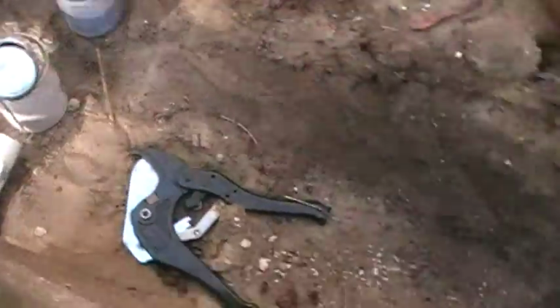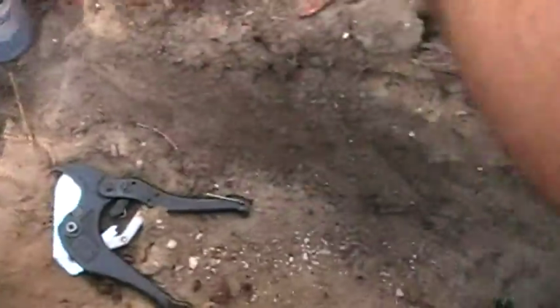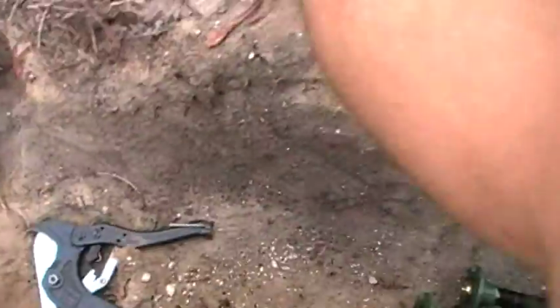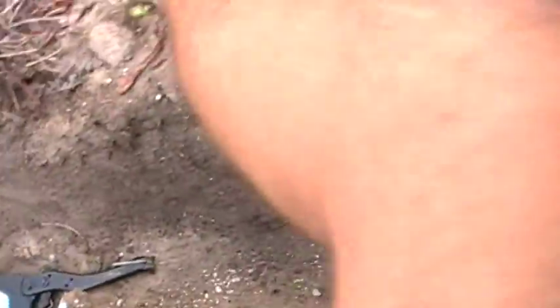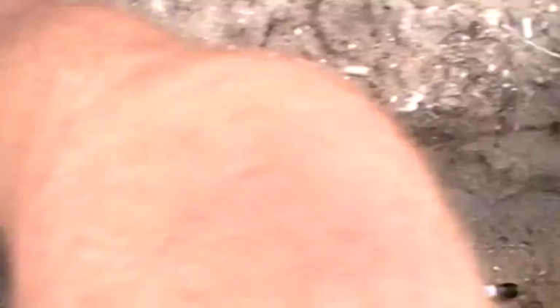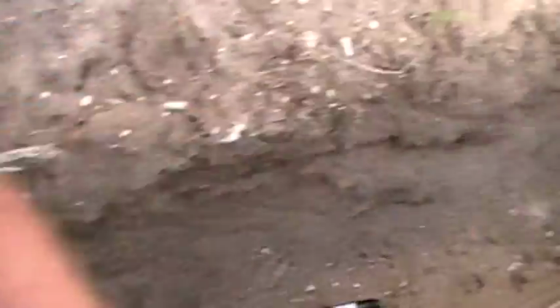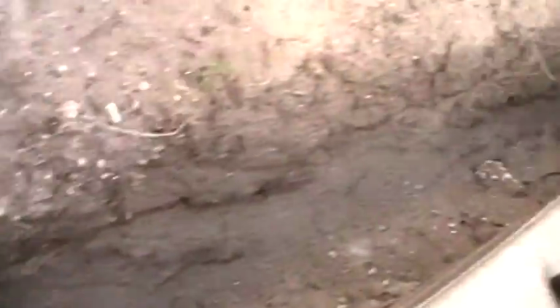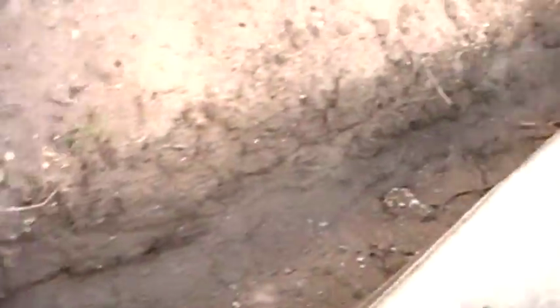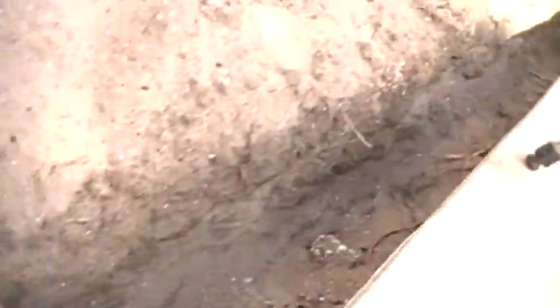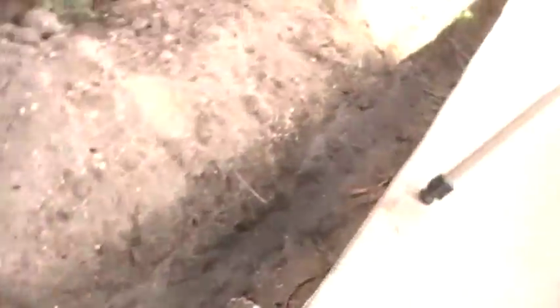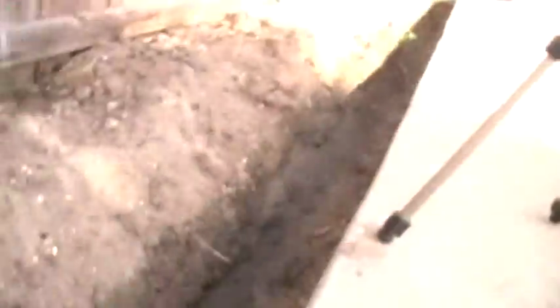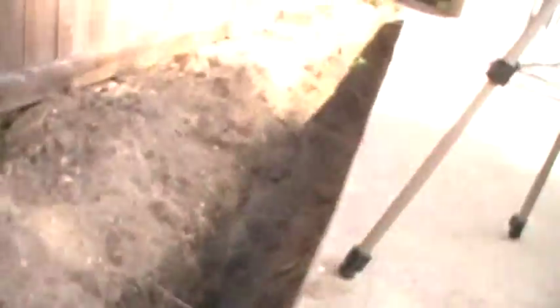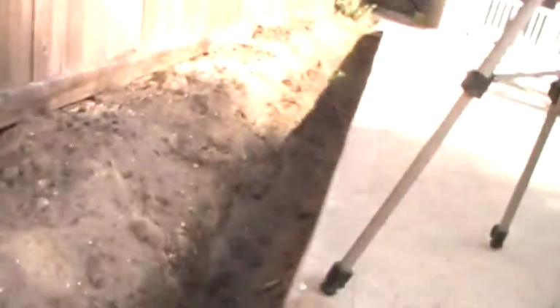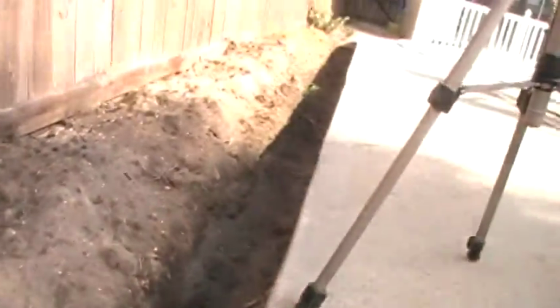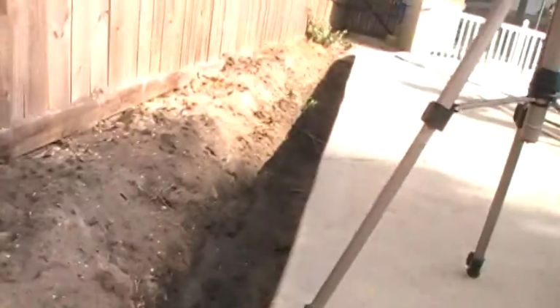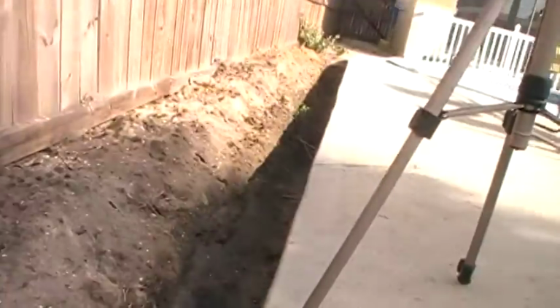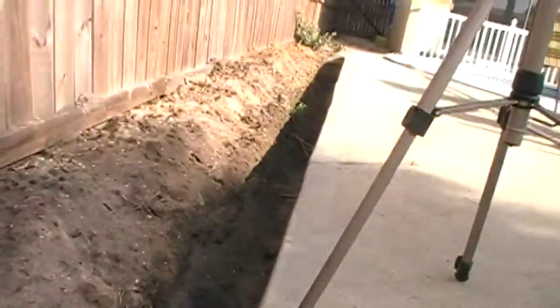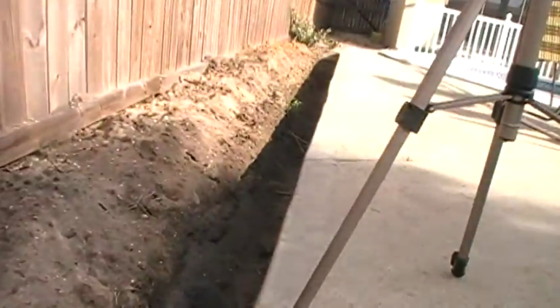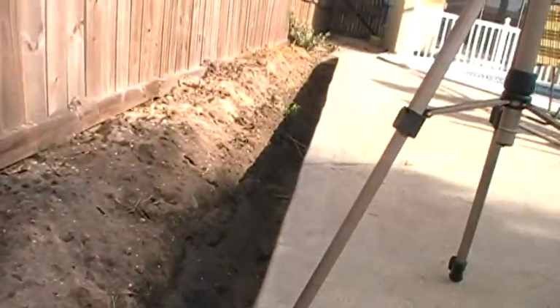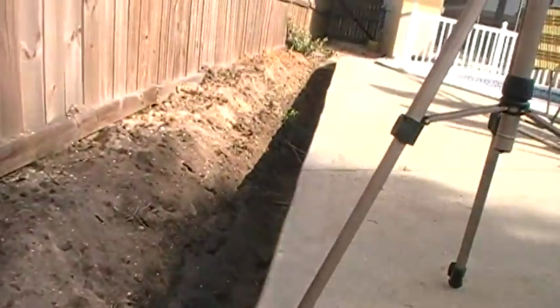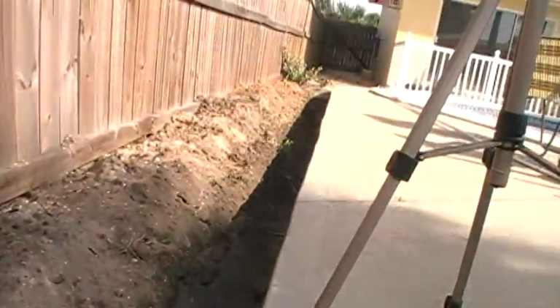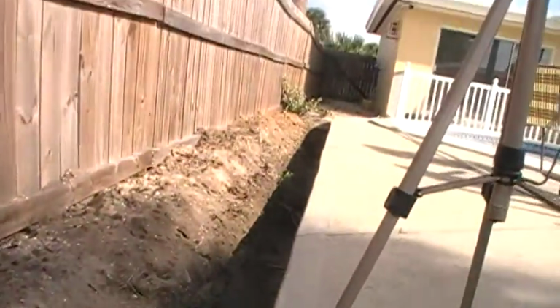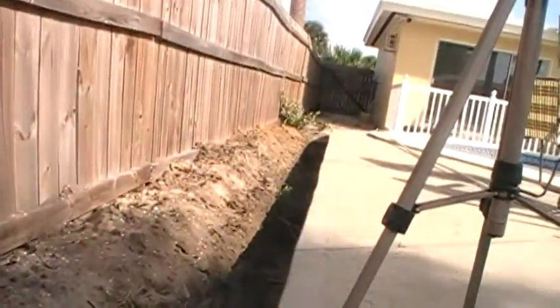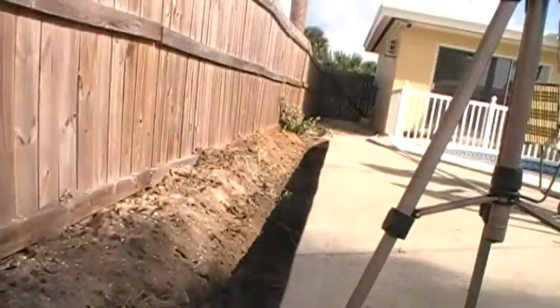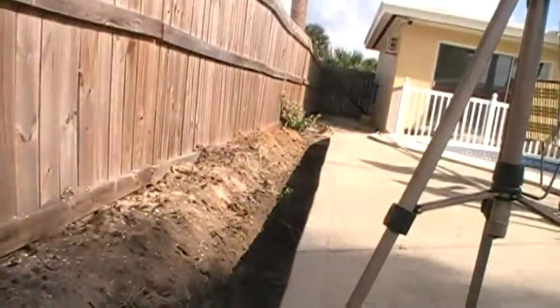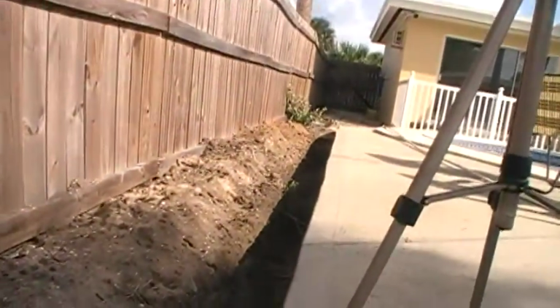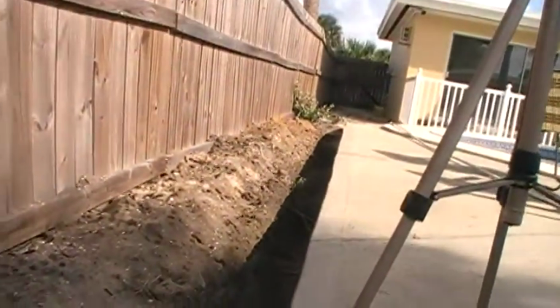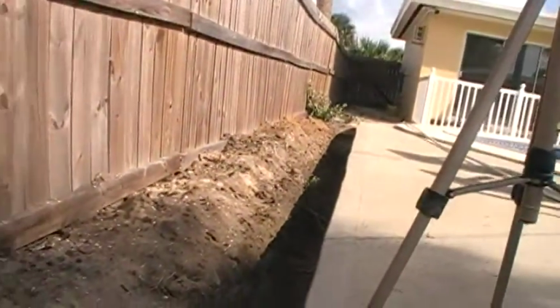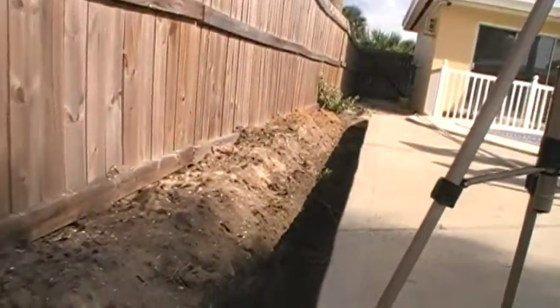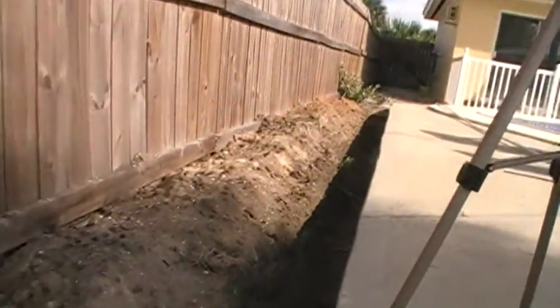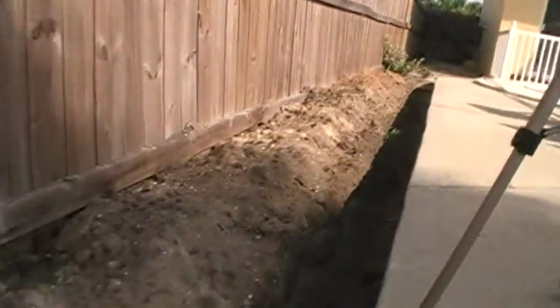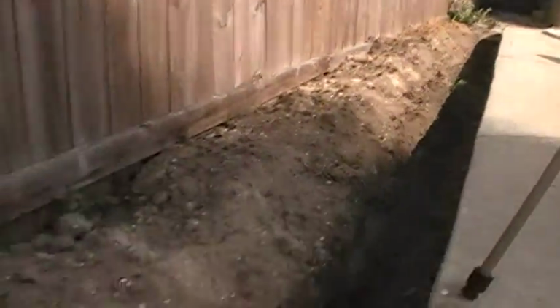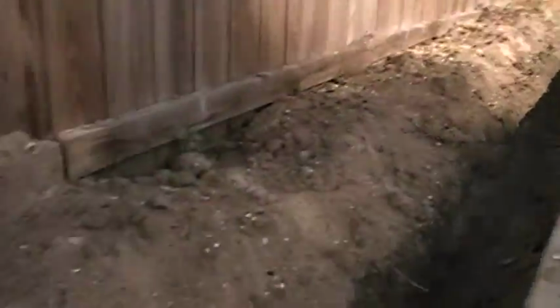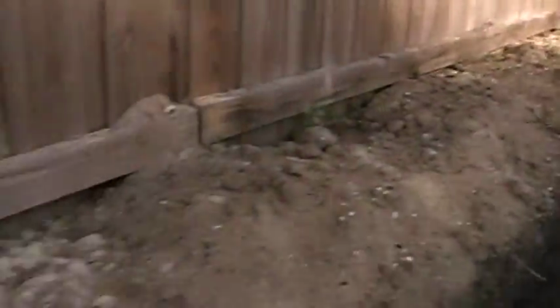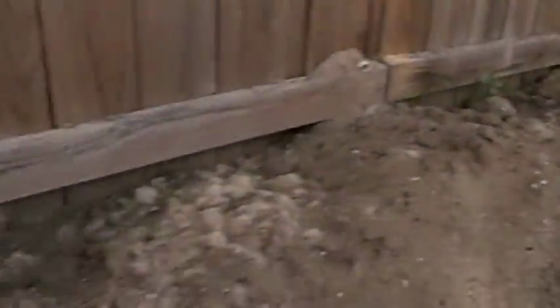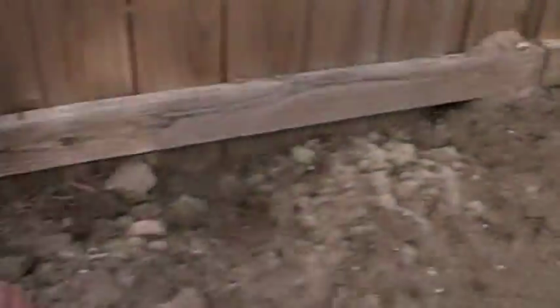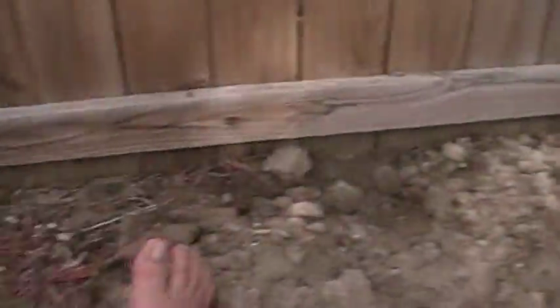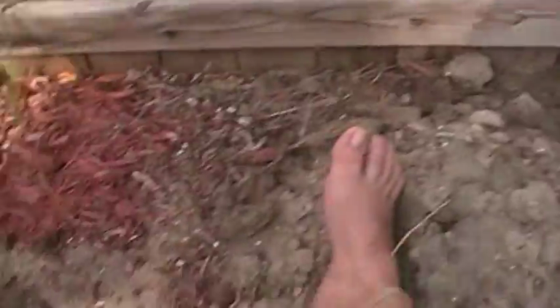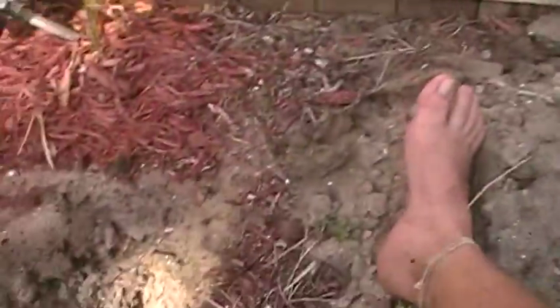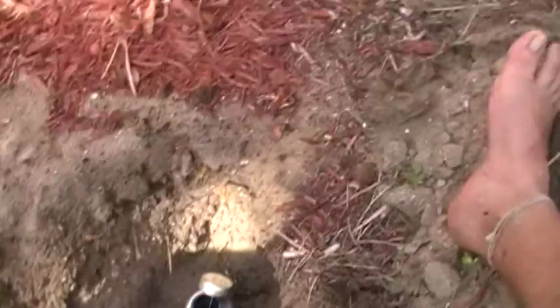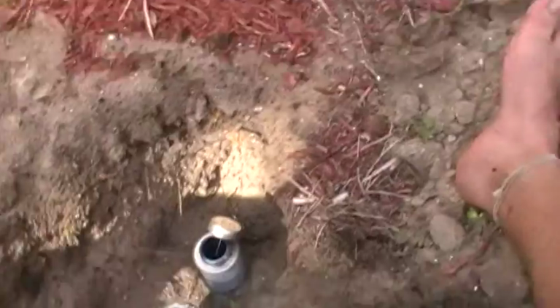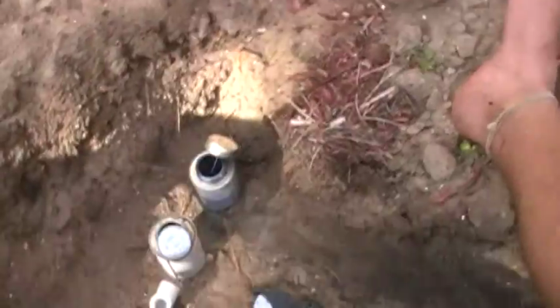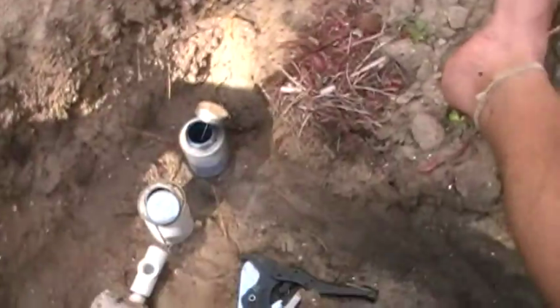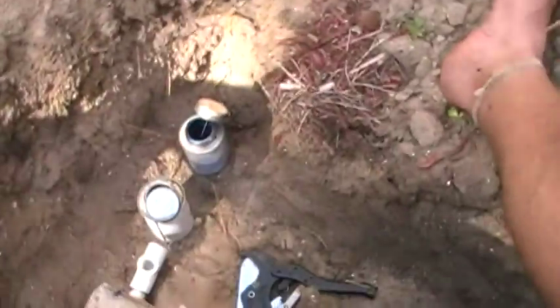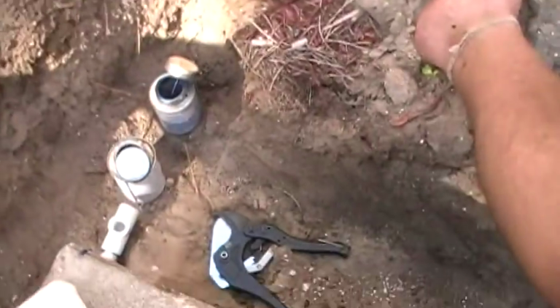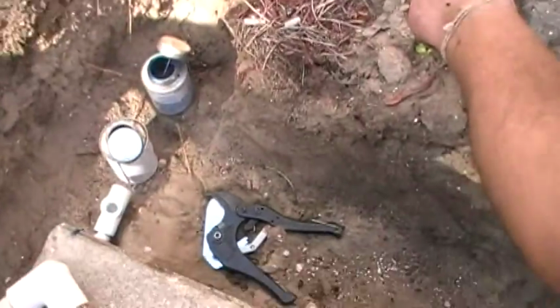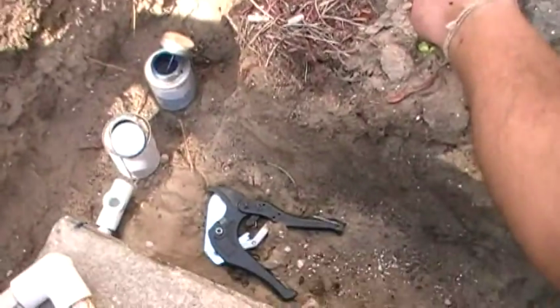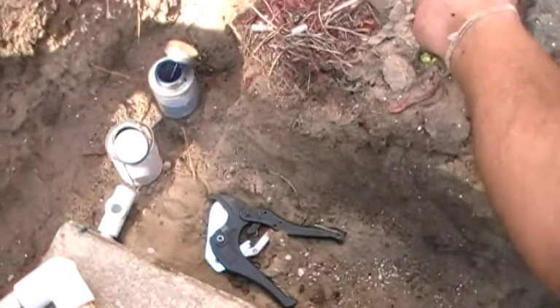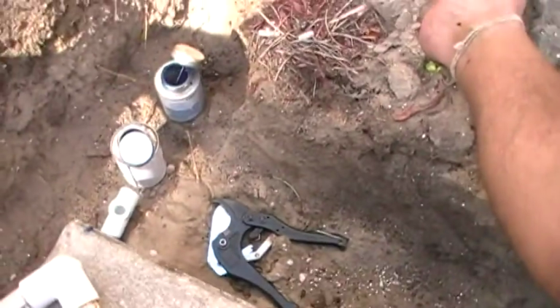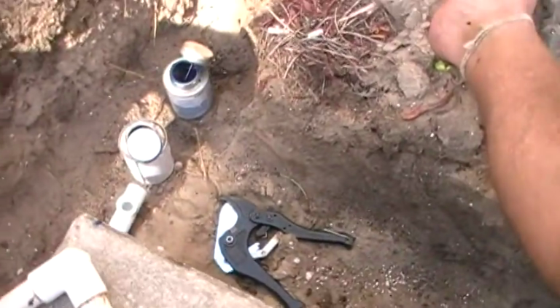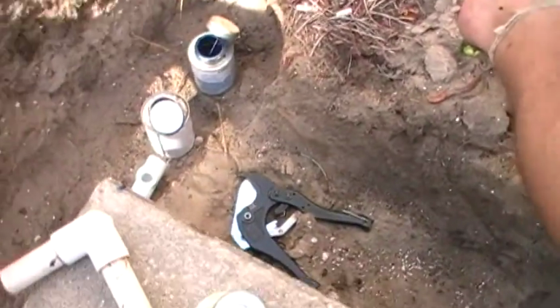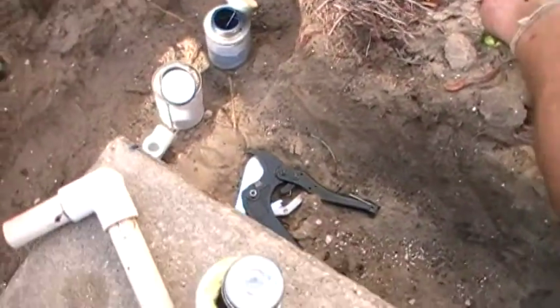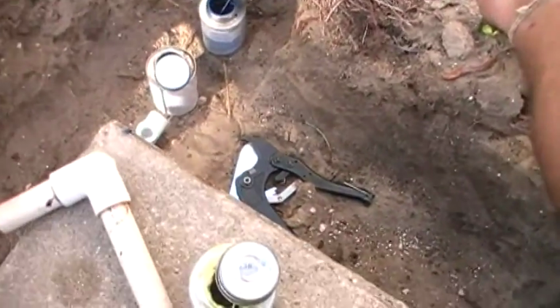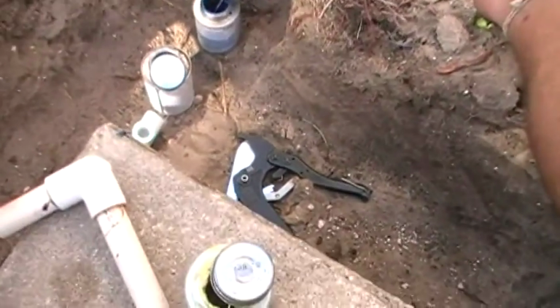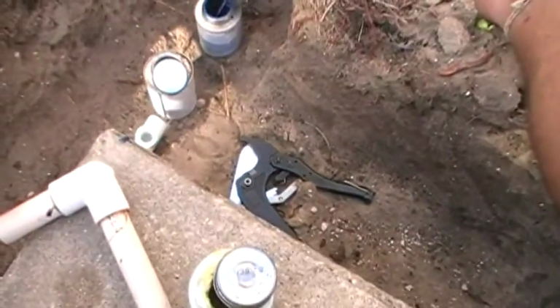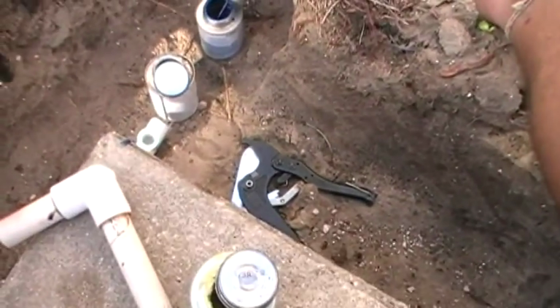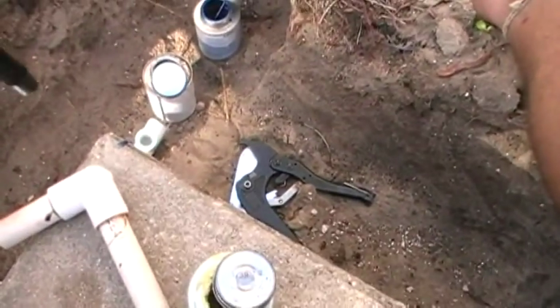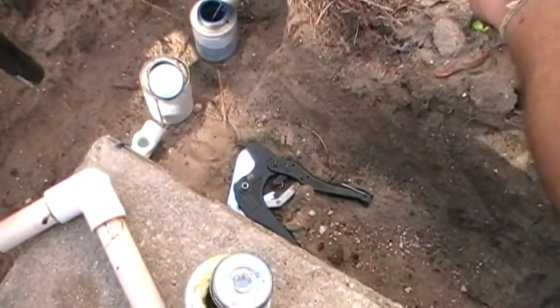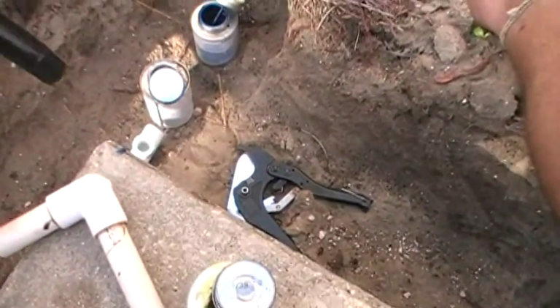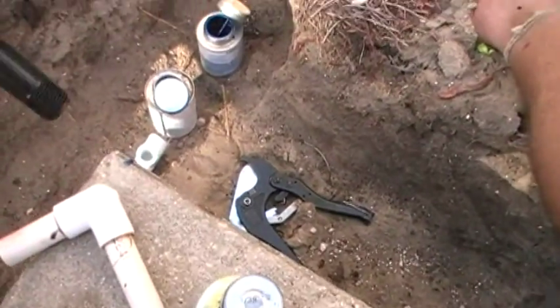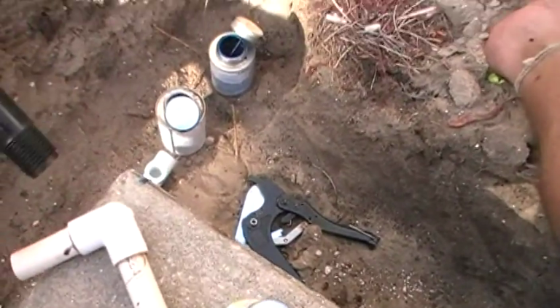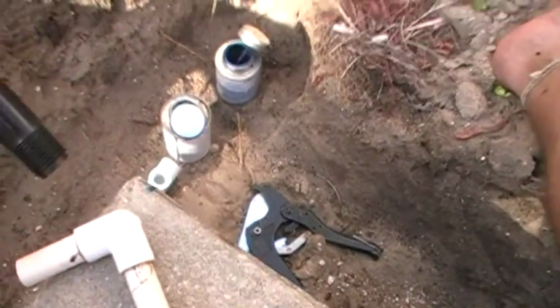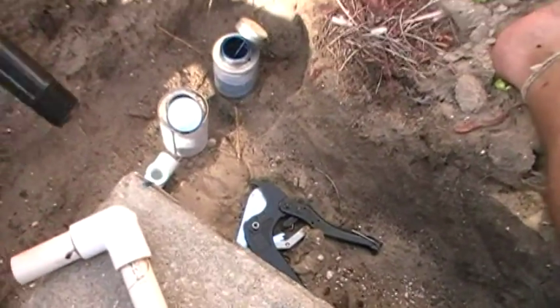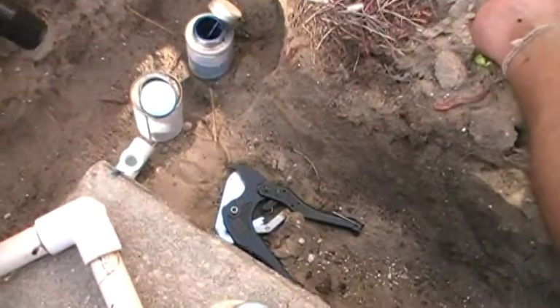I'm gonna turn the corner and put in about seven more of these all the way down the trench, and then I'll take another video. TrueJack.com — how to fix a Florida sprinkler system.